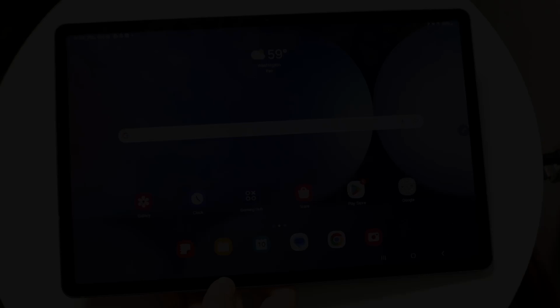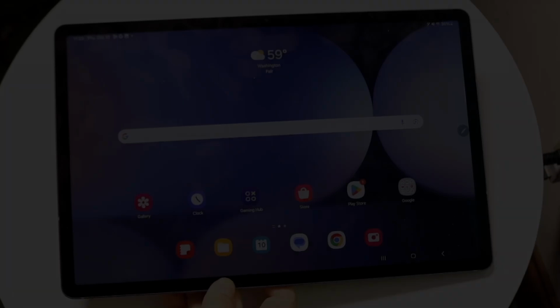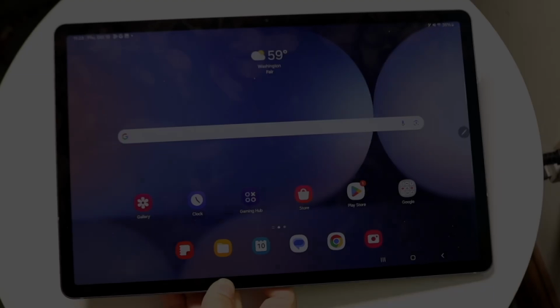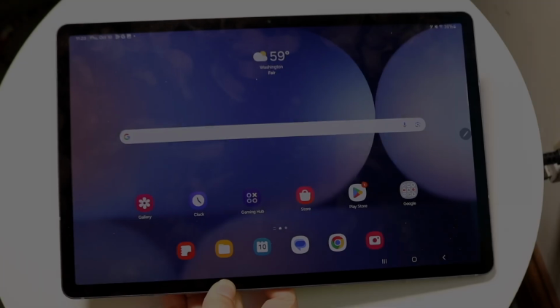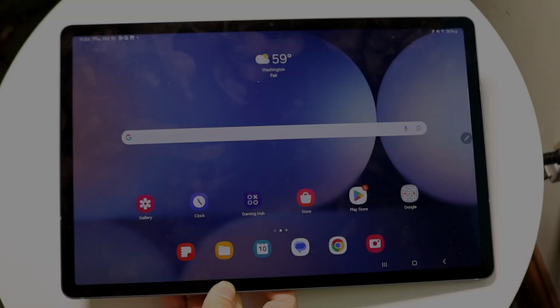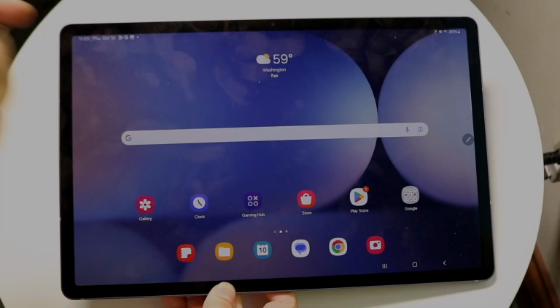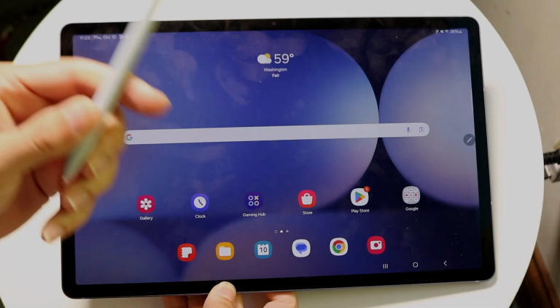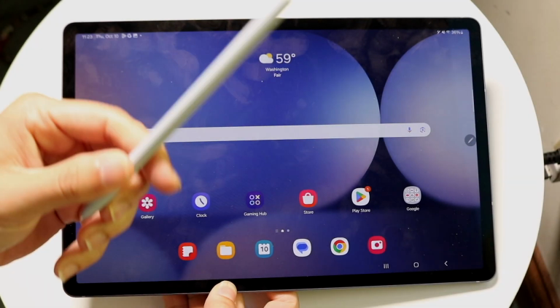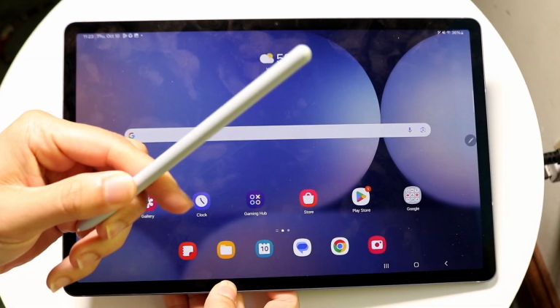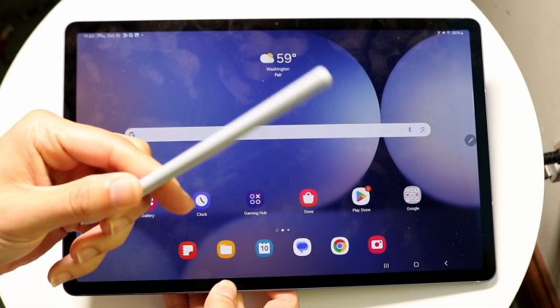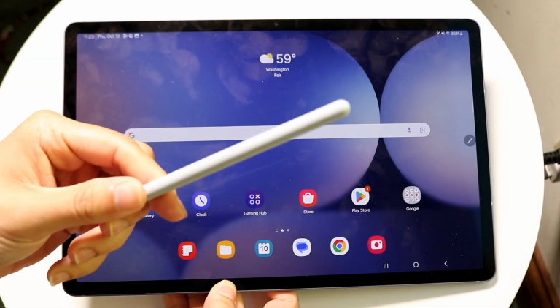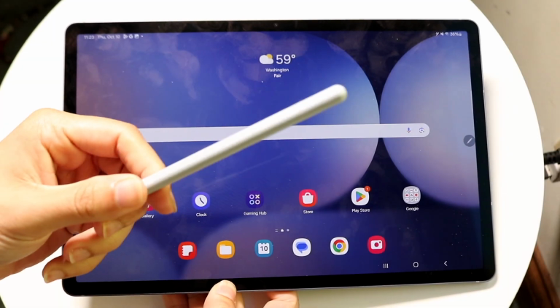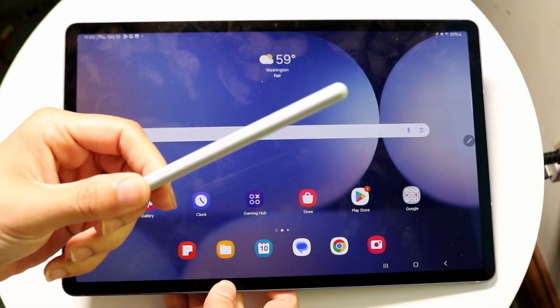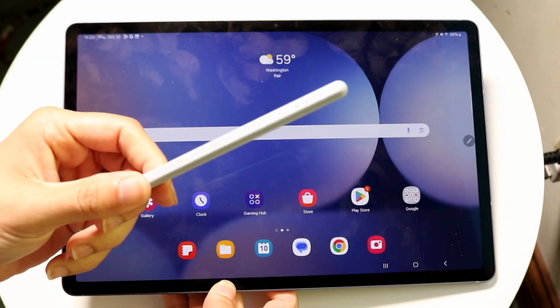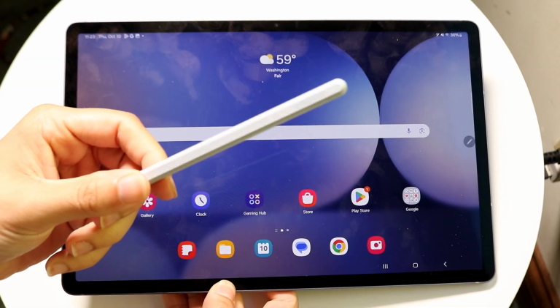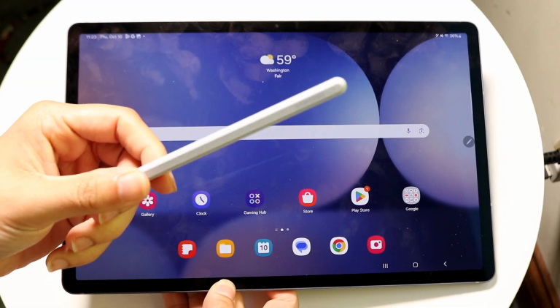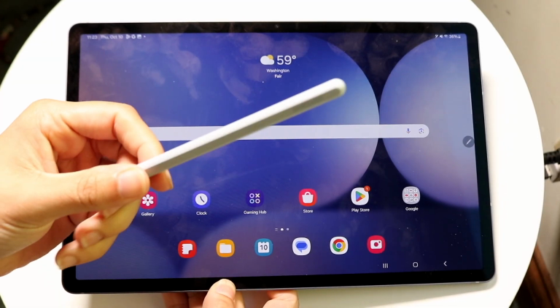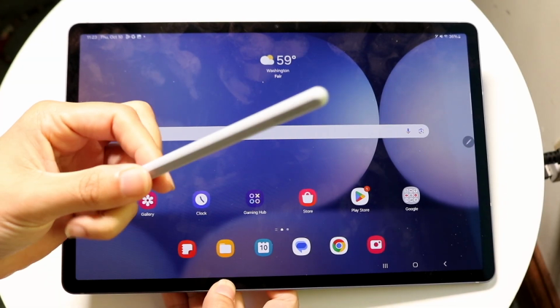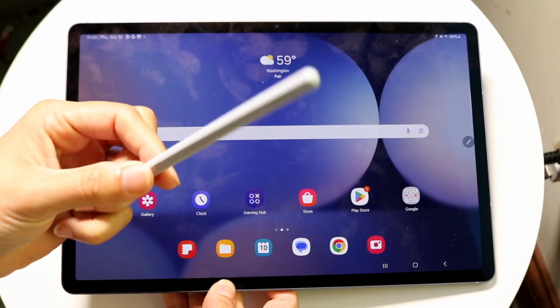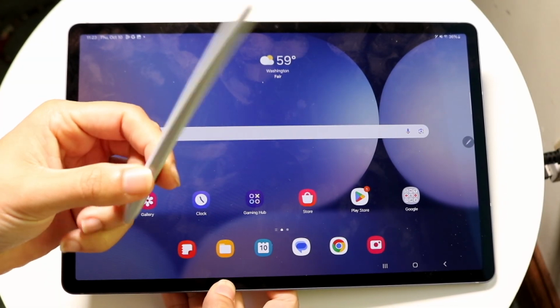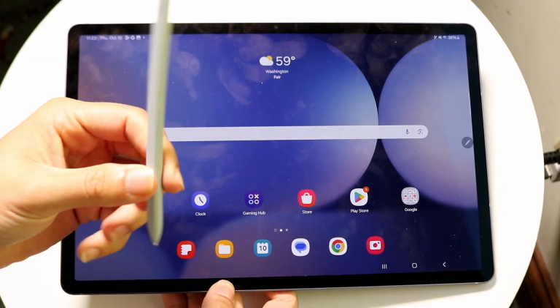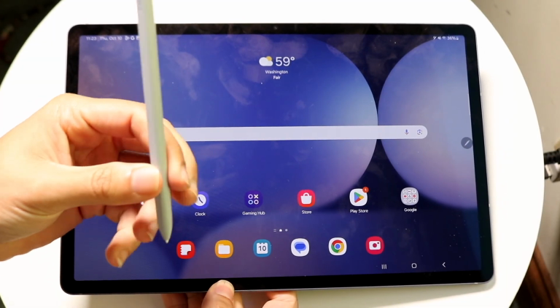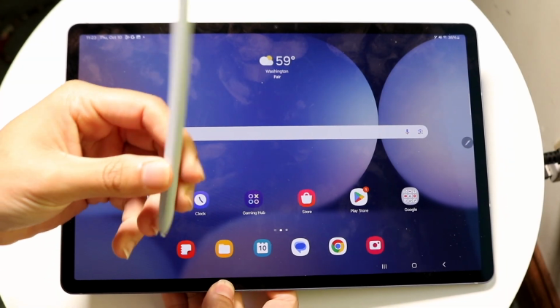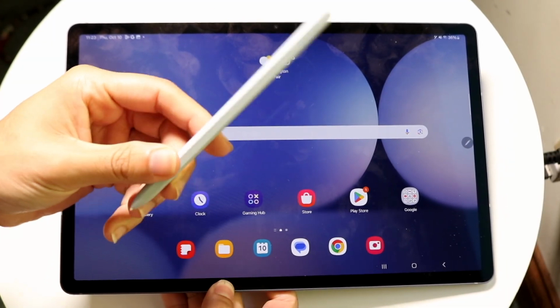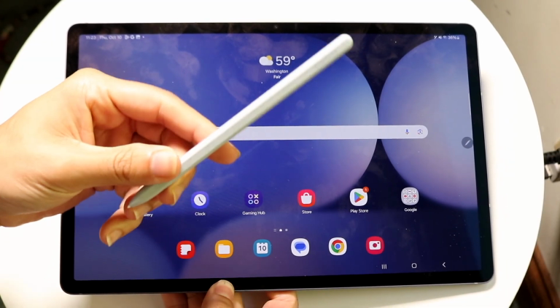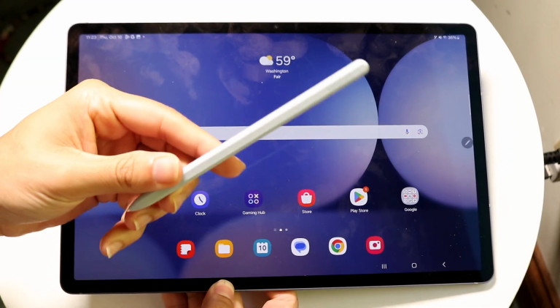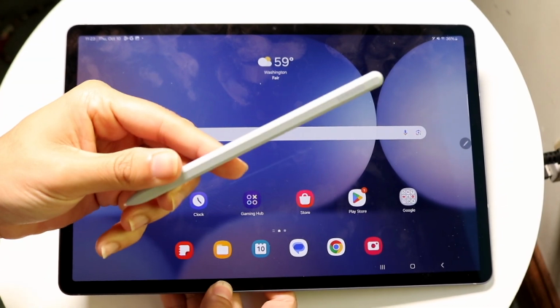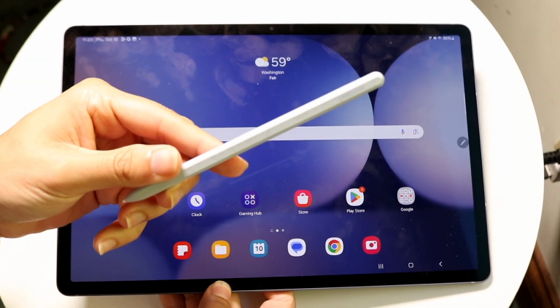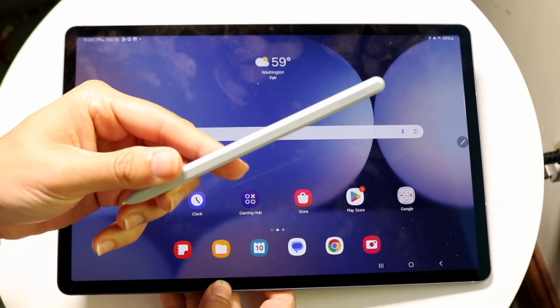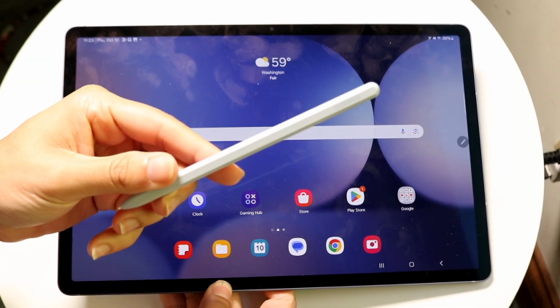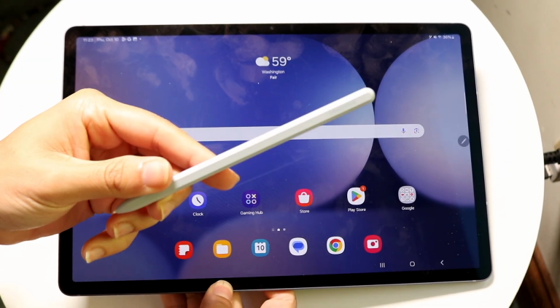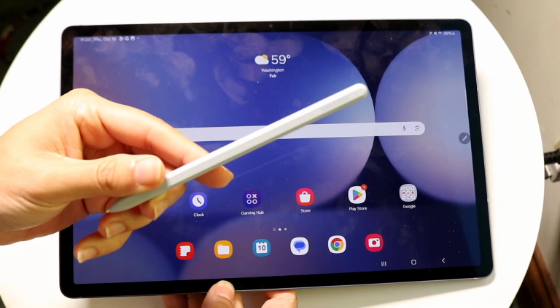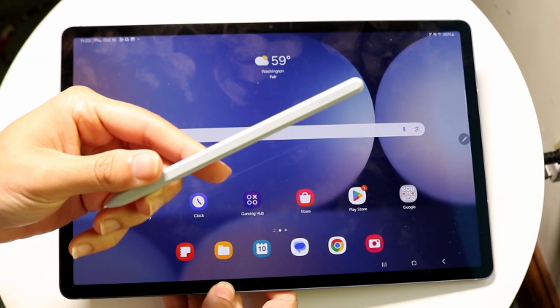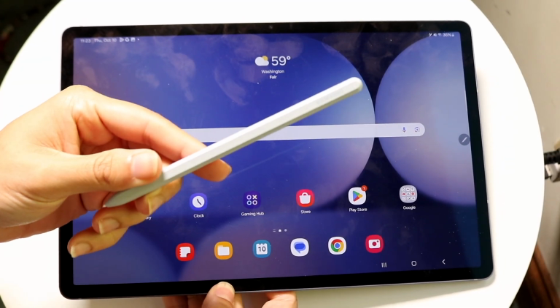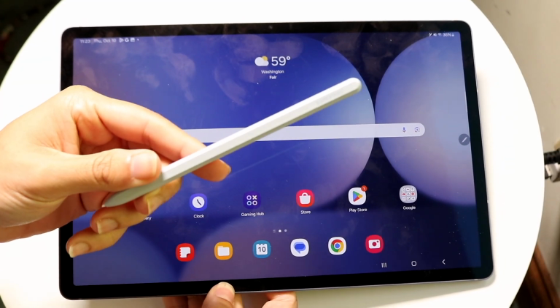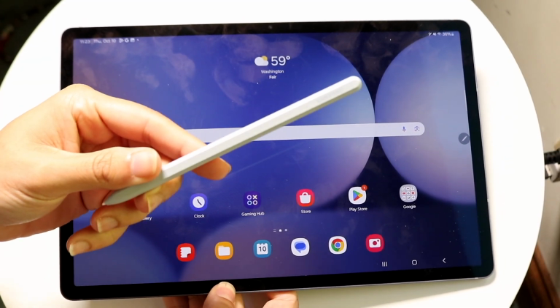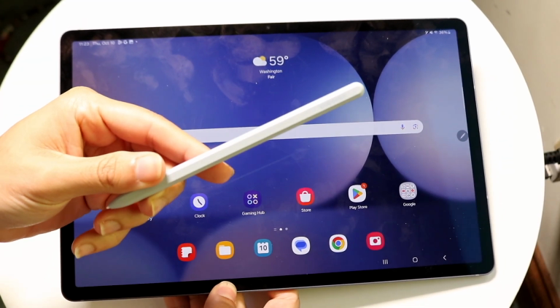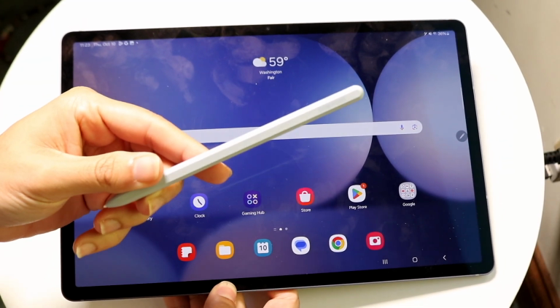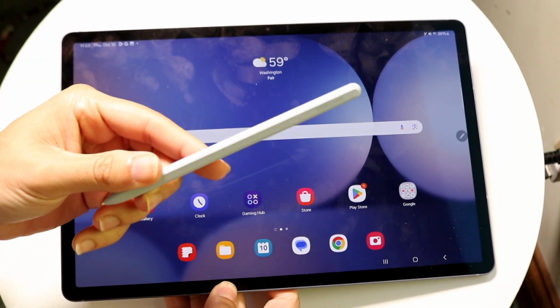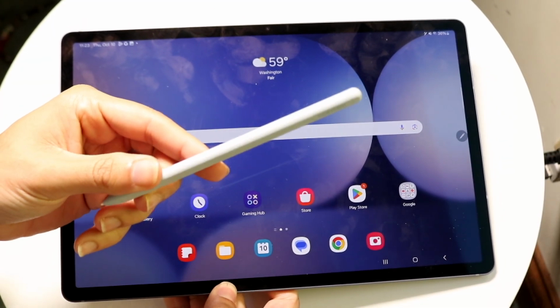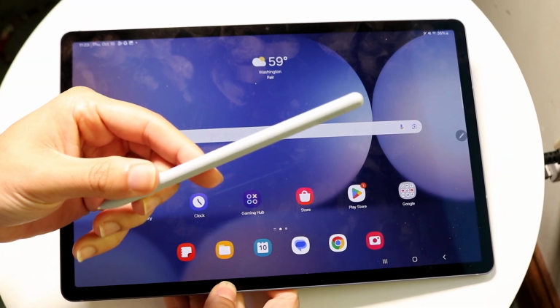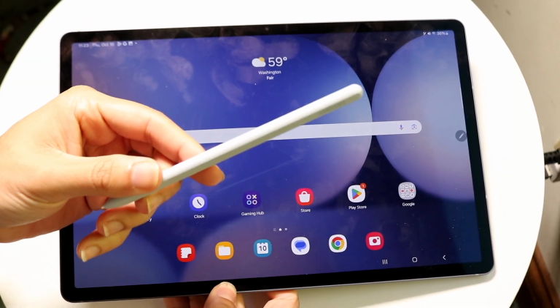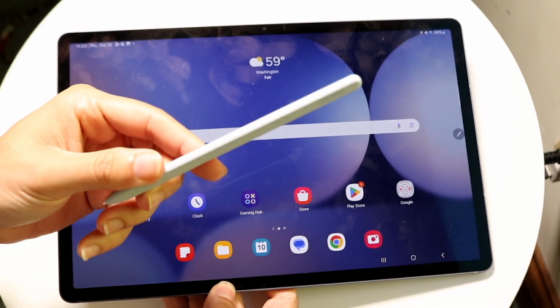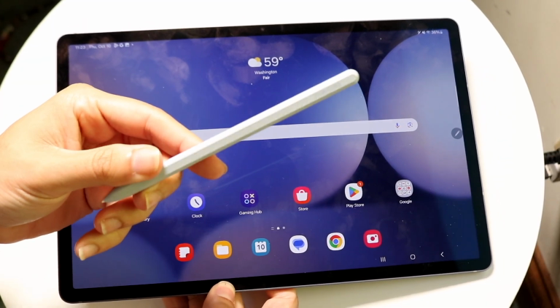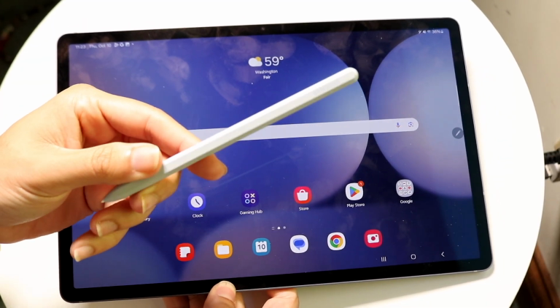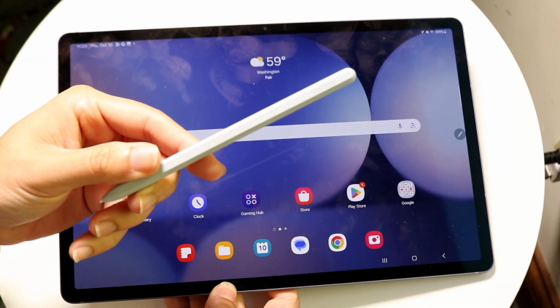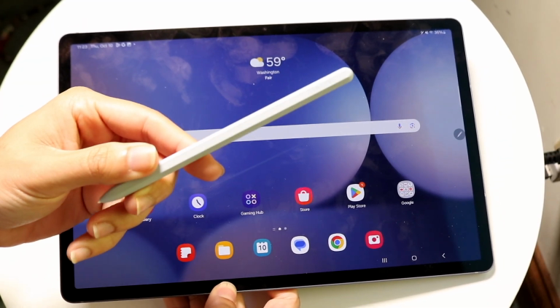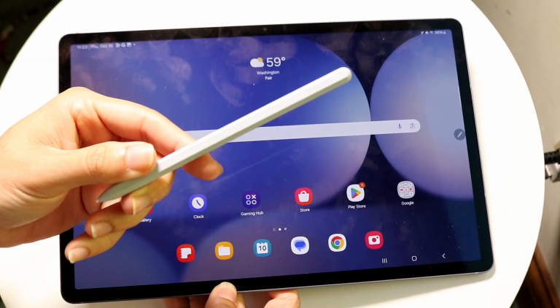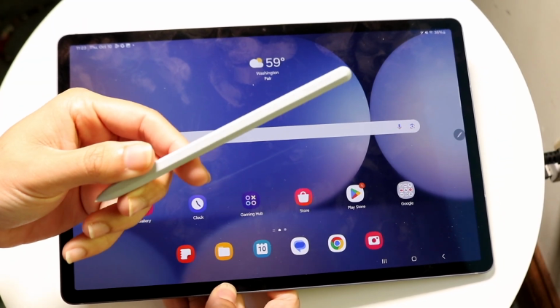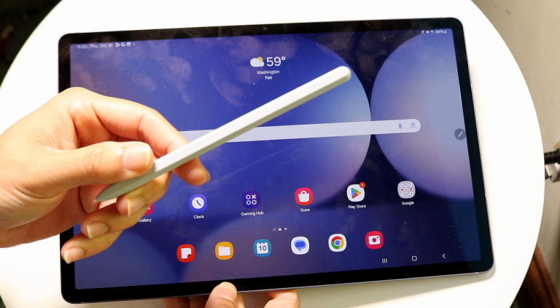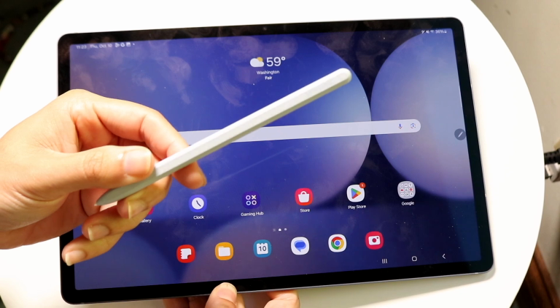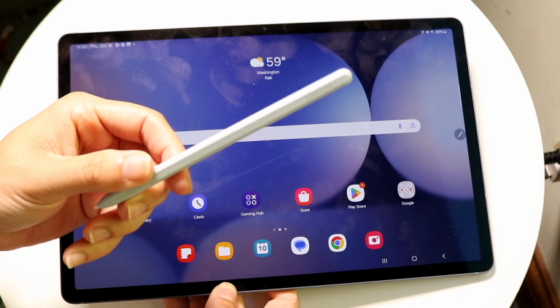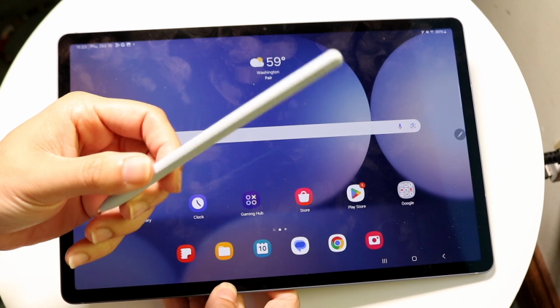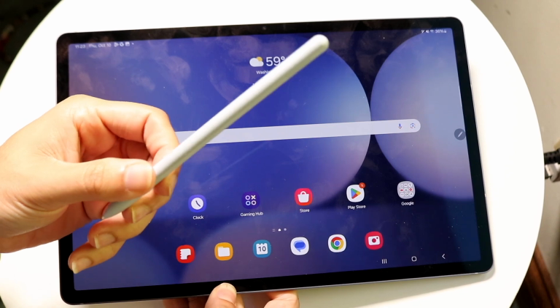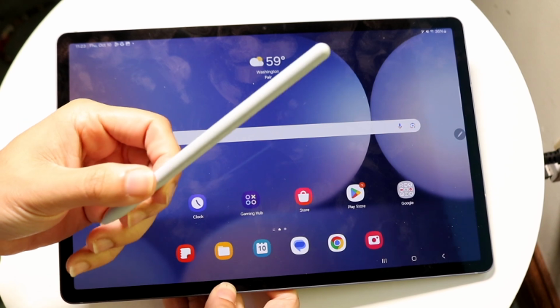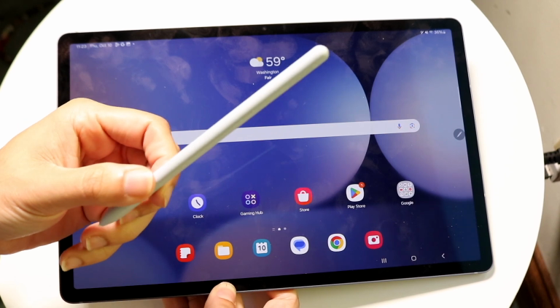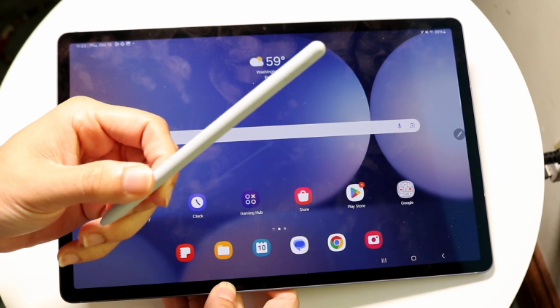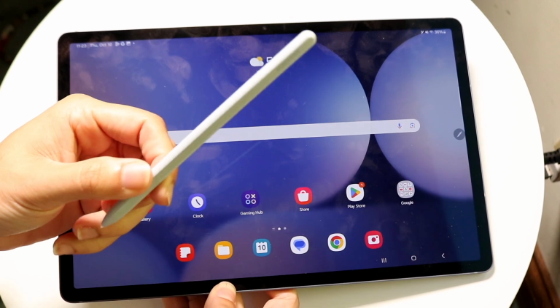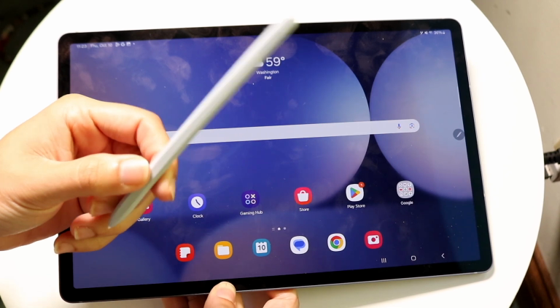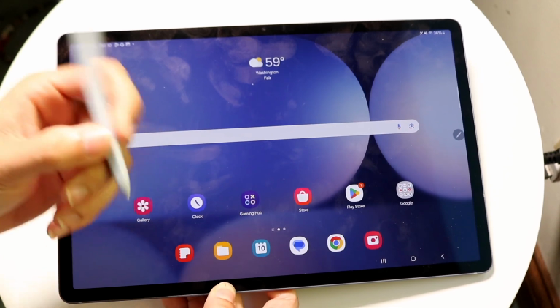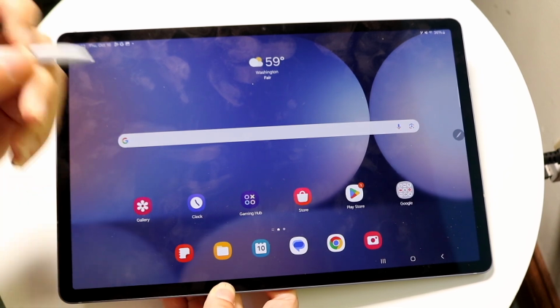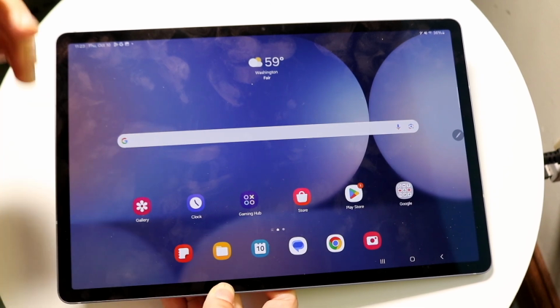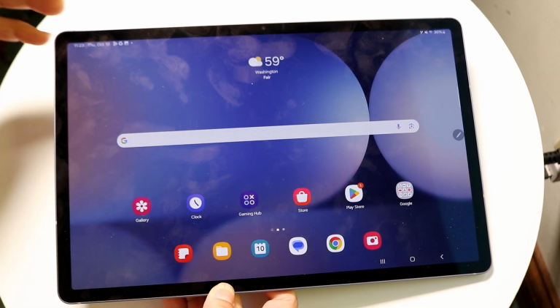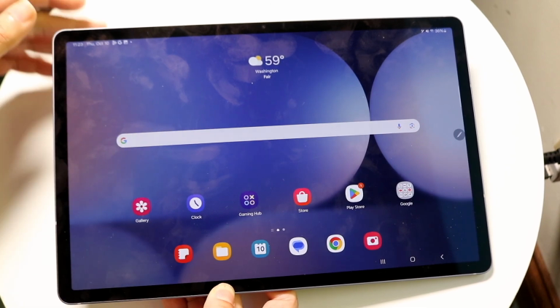You might be trying to figure out how you can use your S Pen with your Samsung Galaxy Tab S10. Doing this is actually very basic.